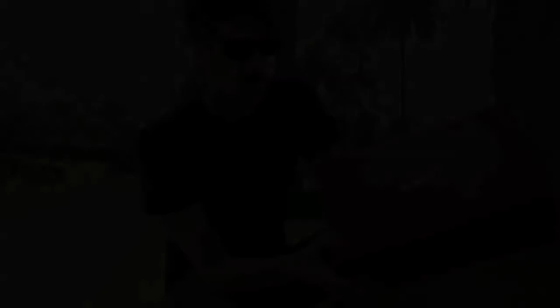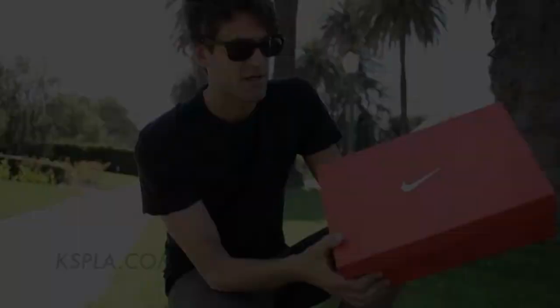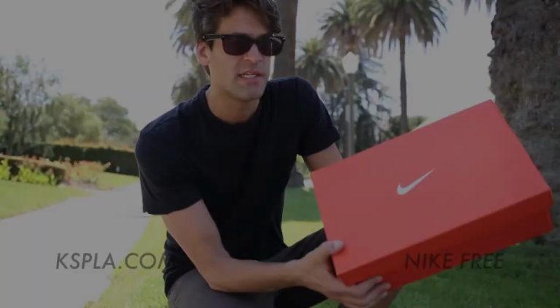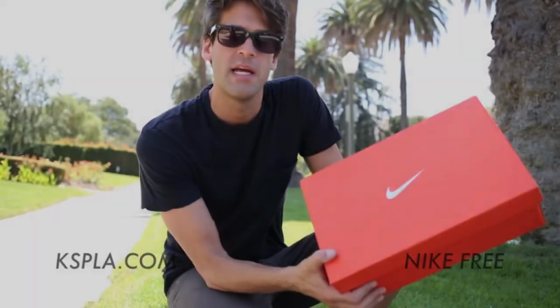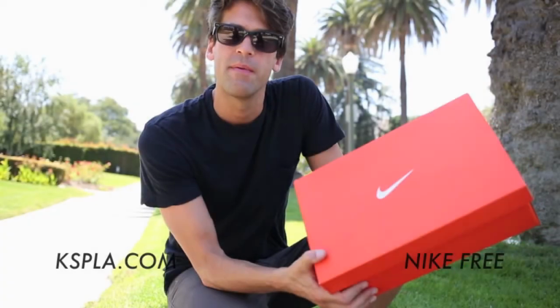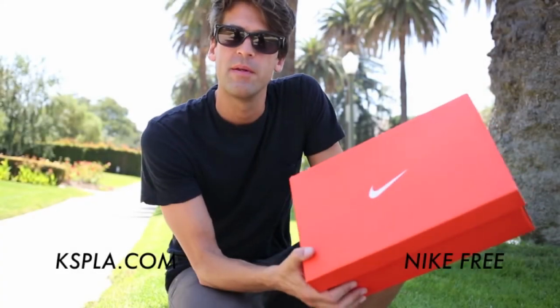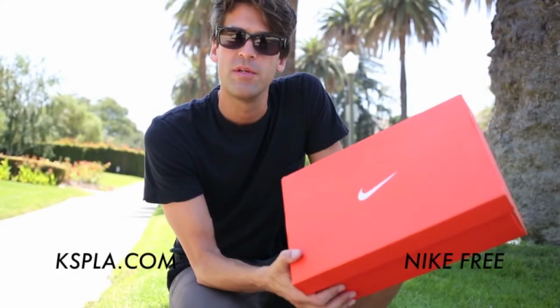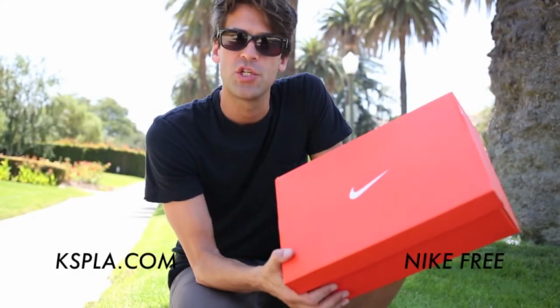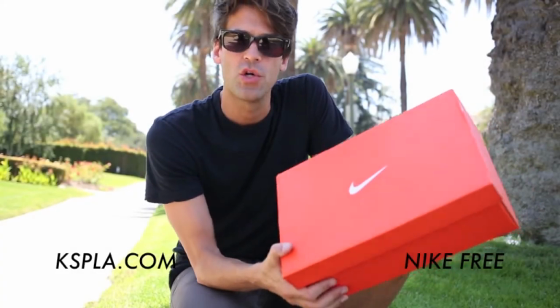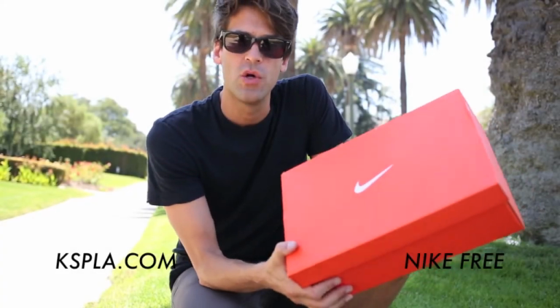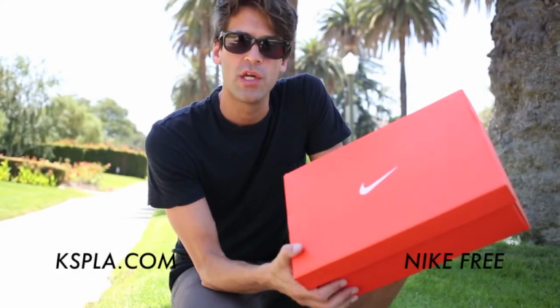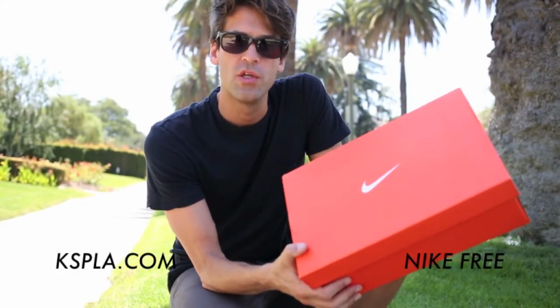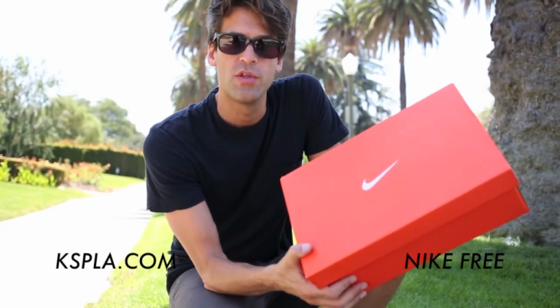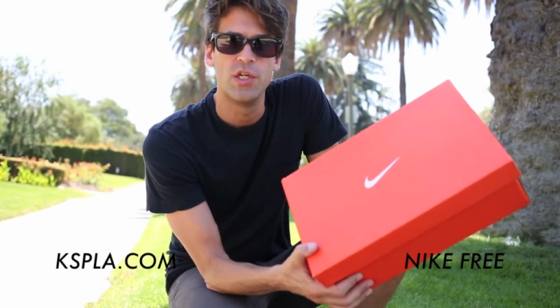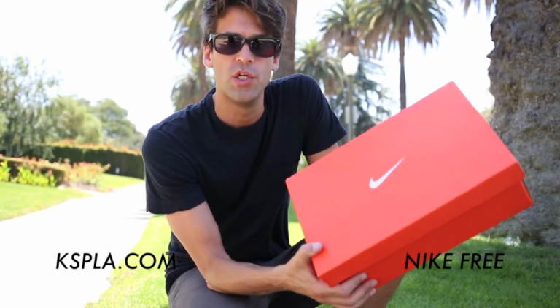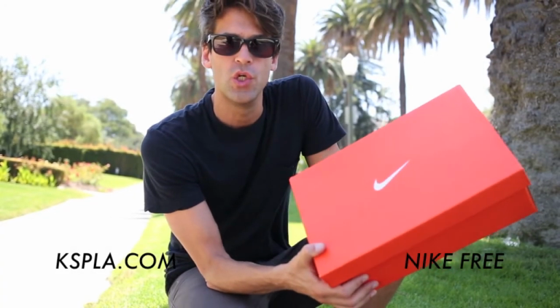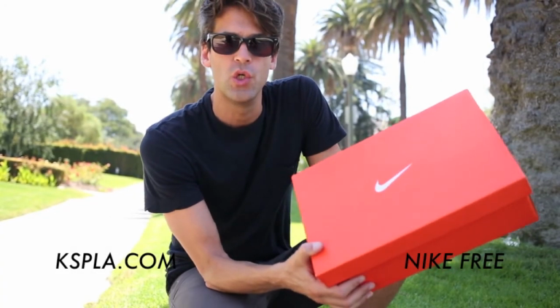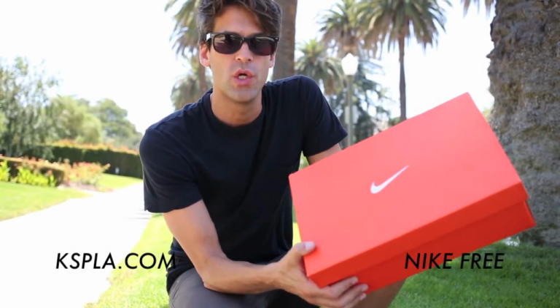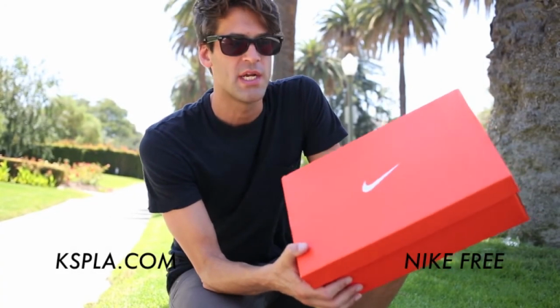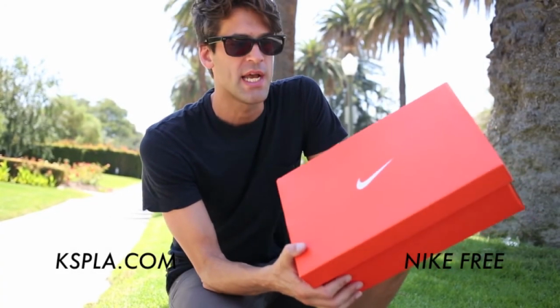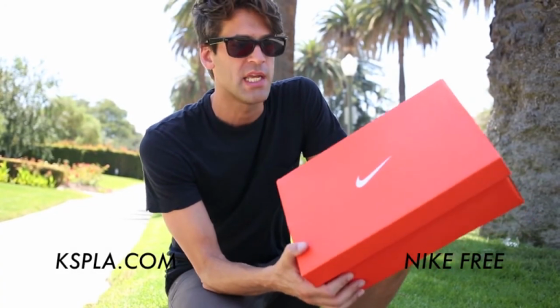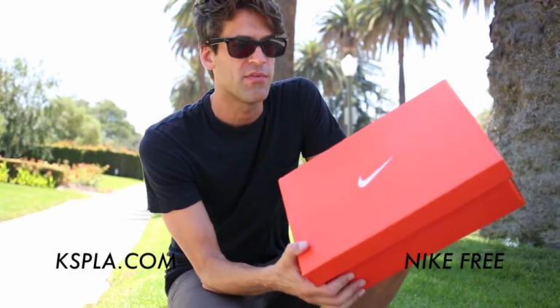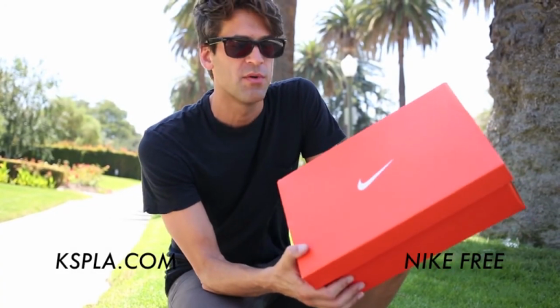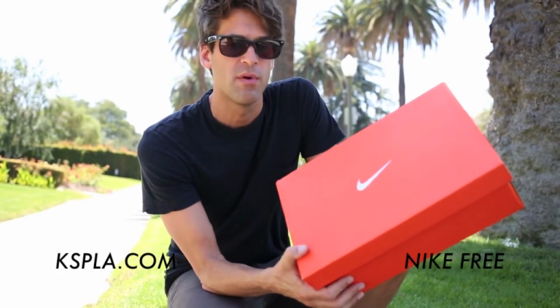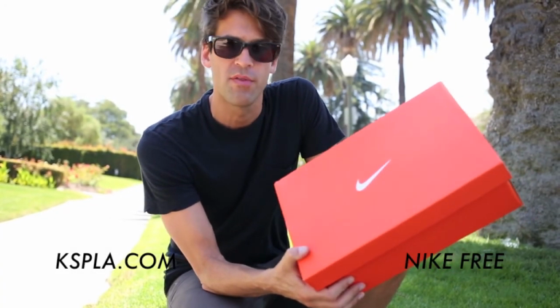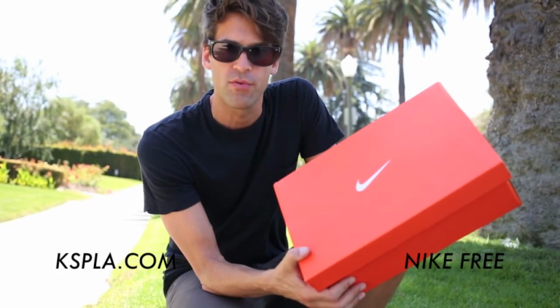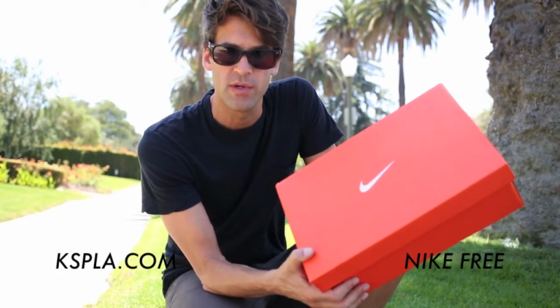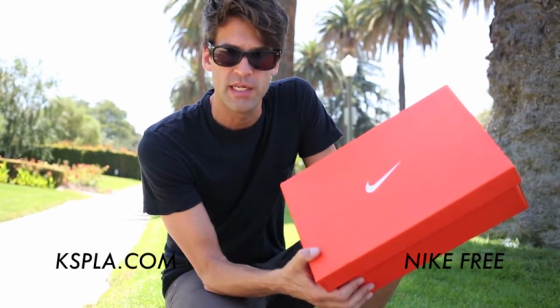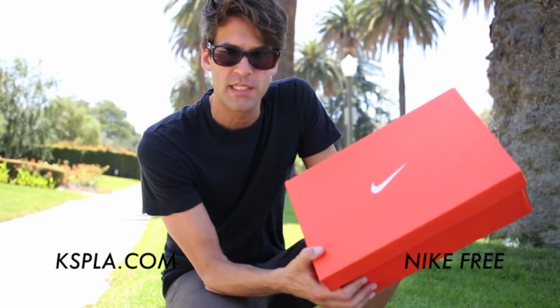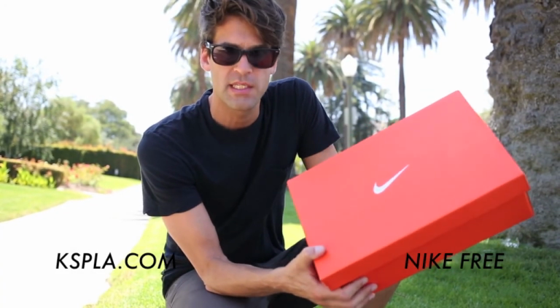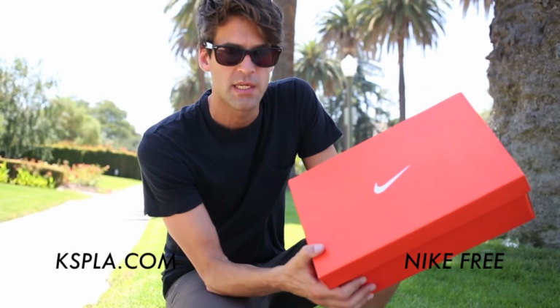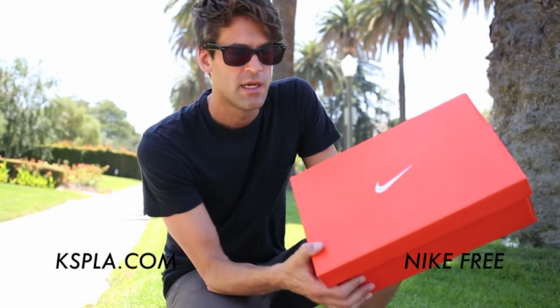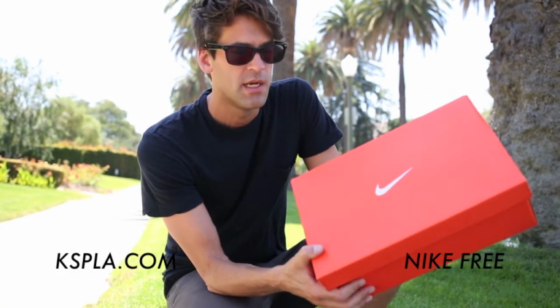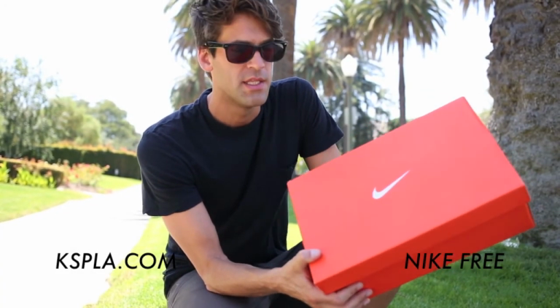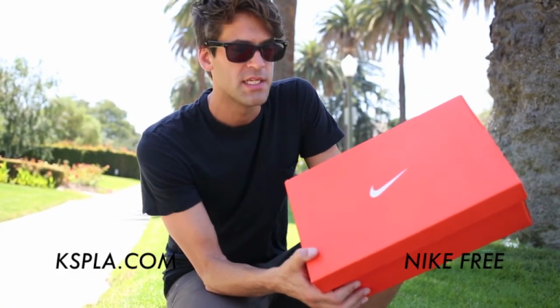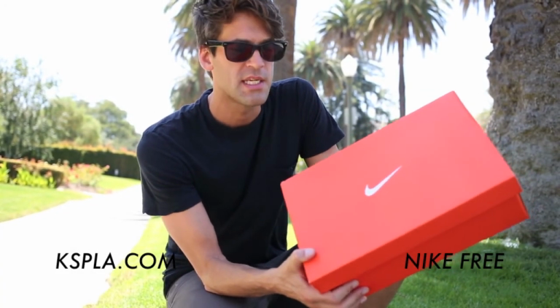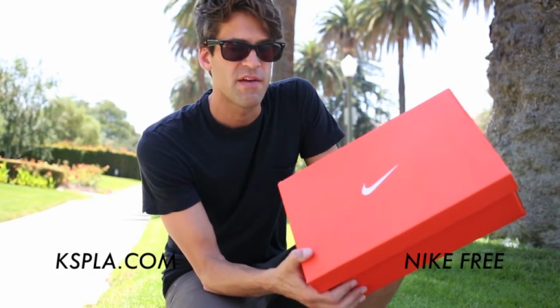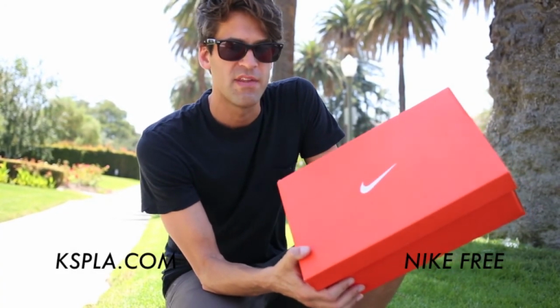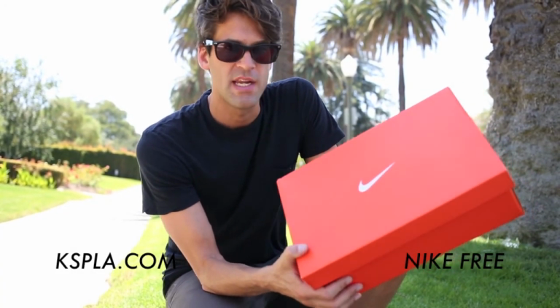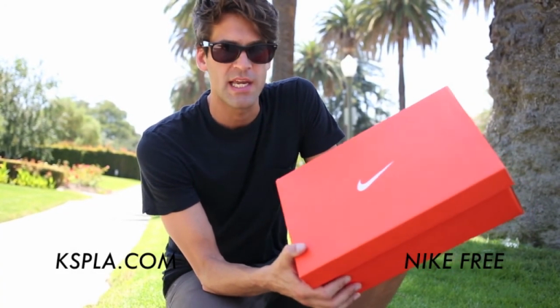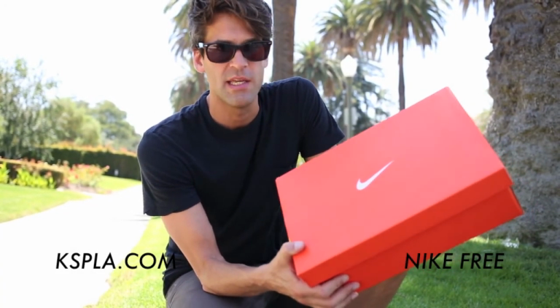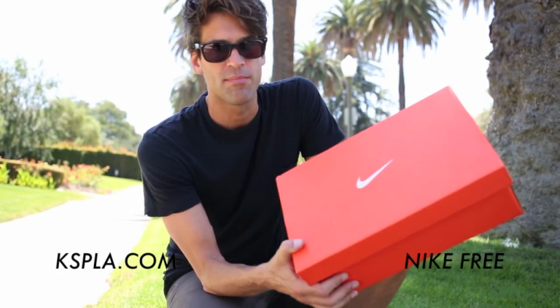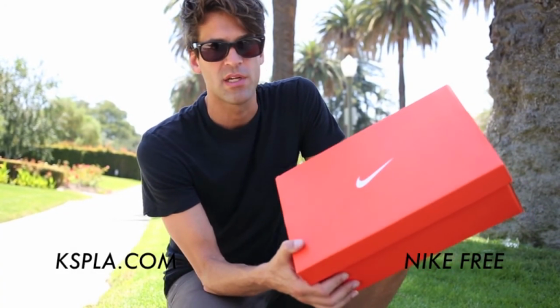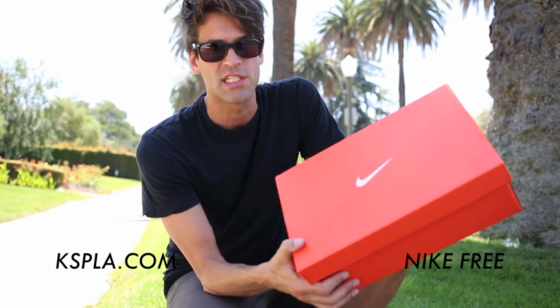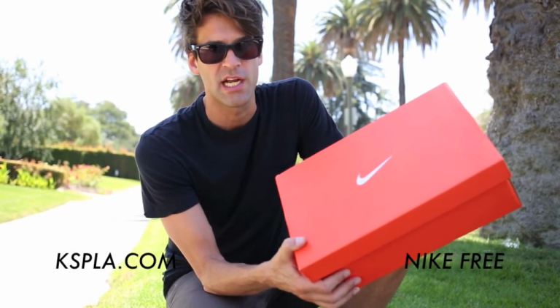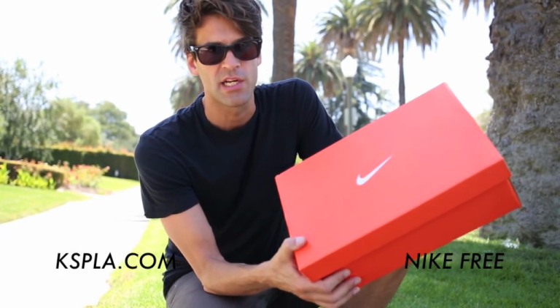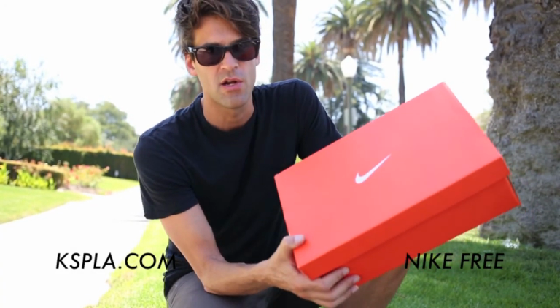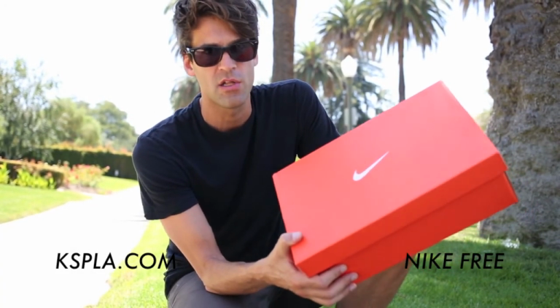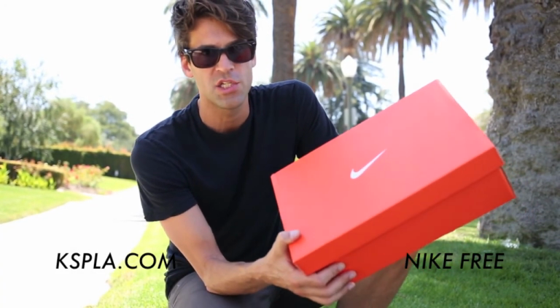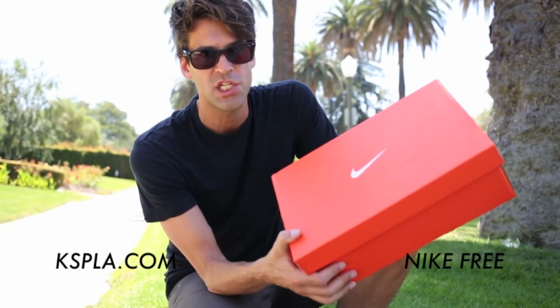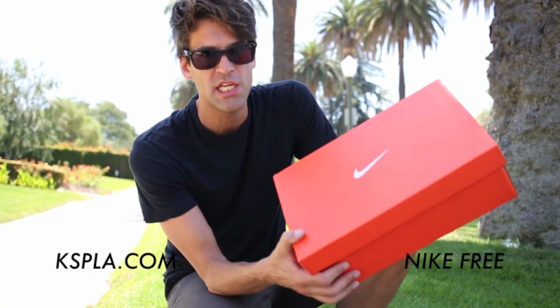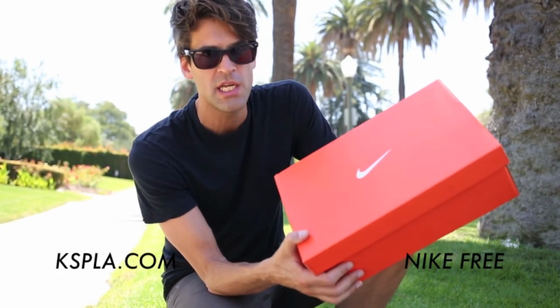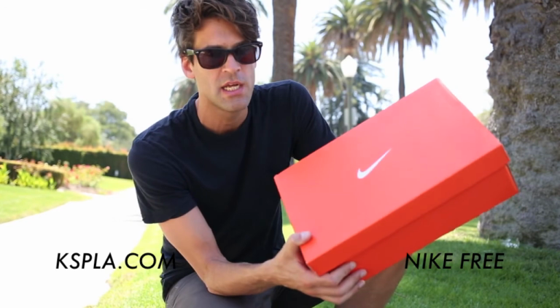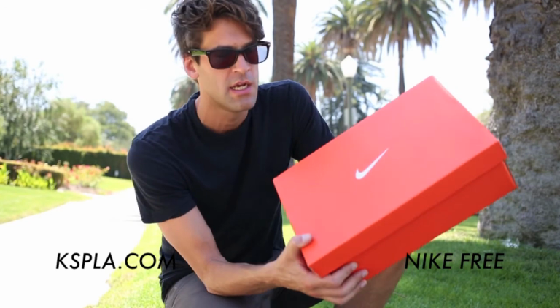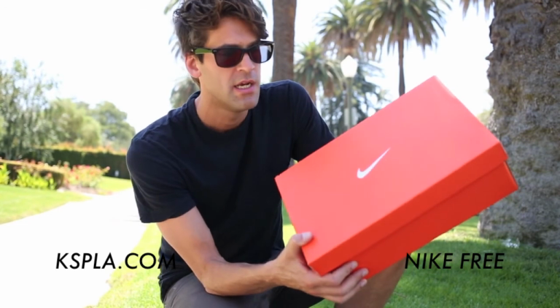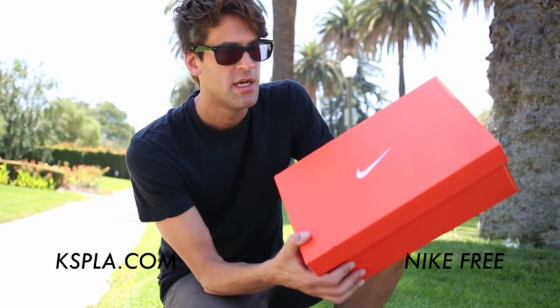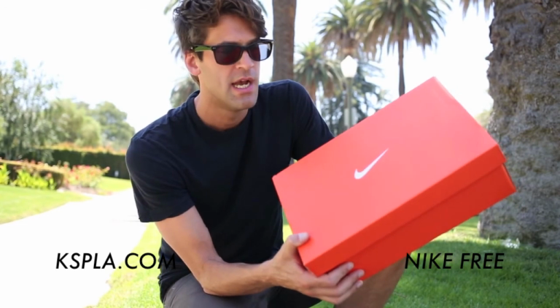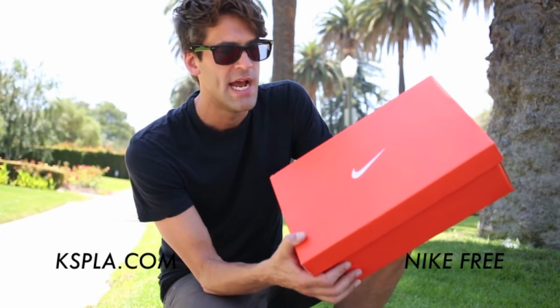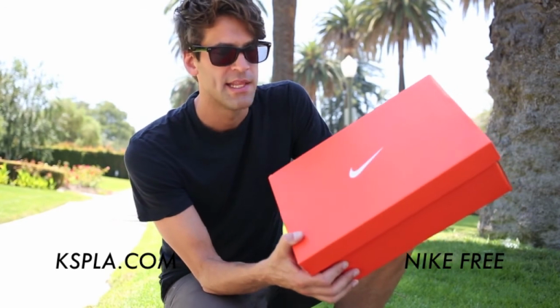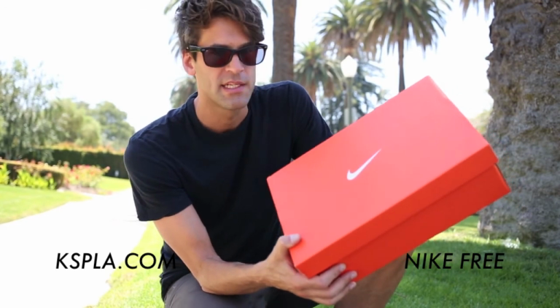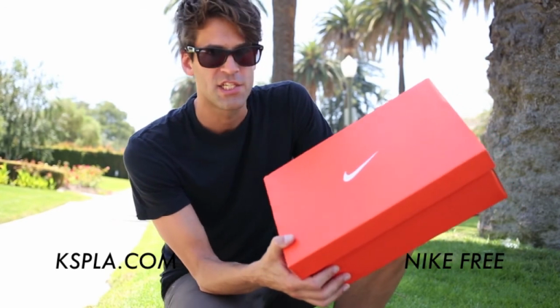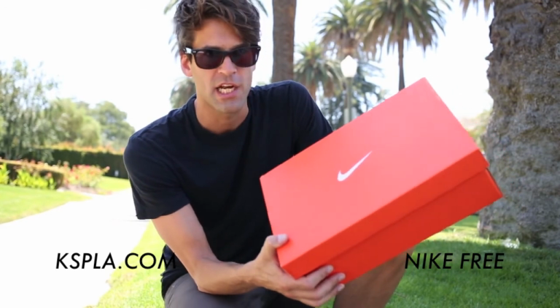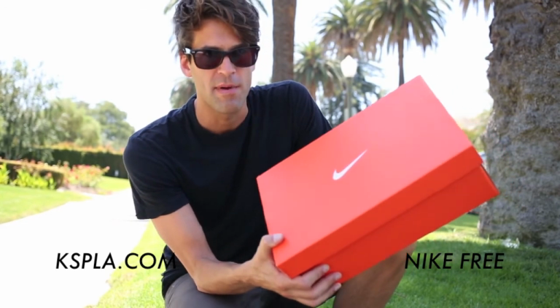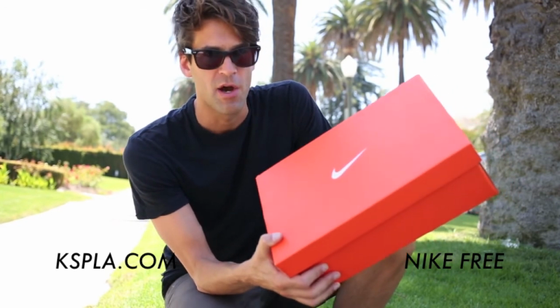Today I'm going to be showing you the new Nike Free Run 3s. These have the Nike Plus technology, and let's check them out.